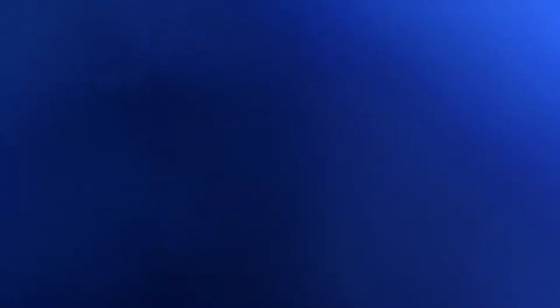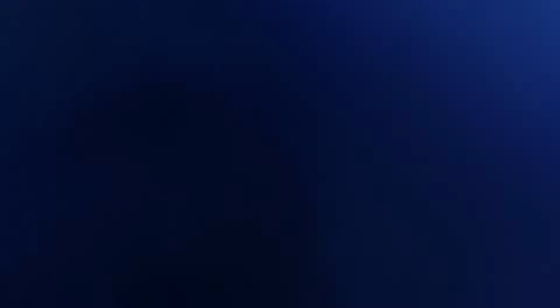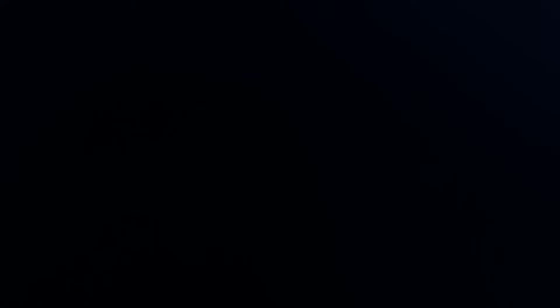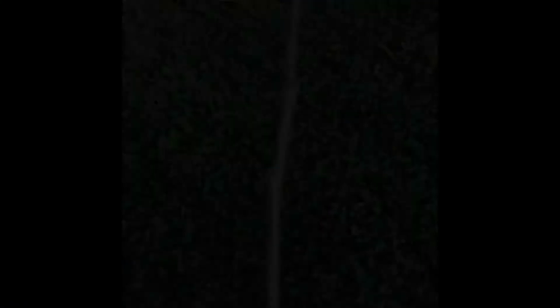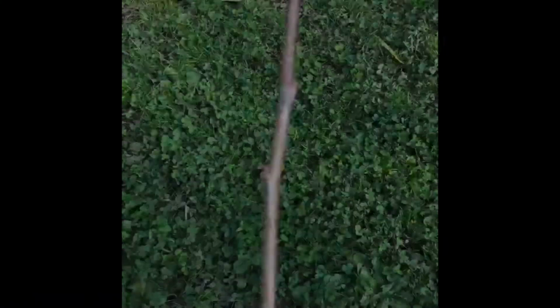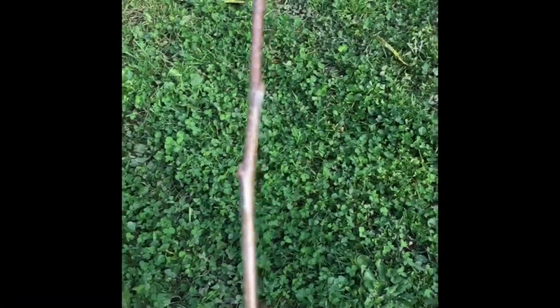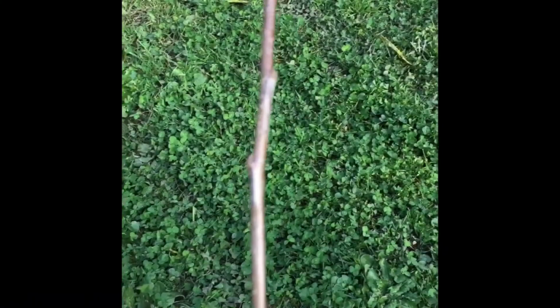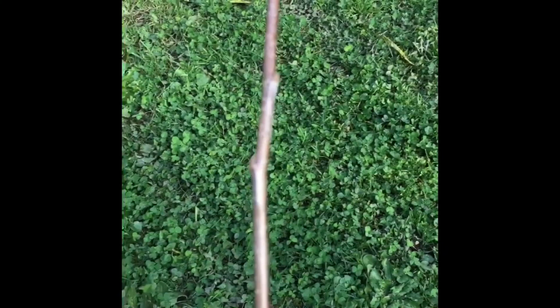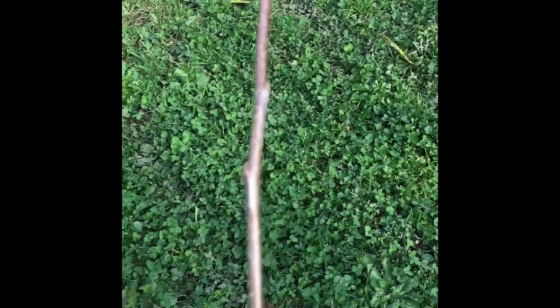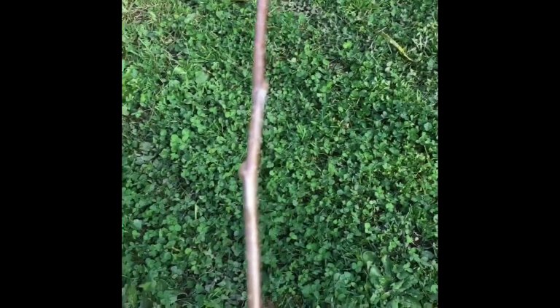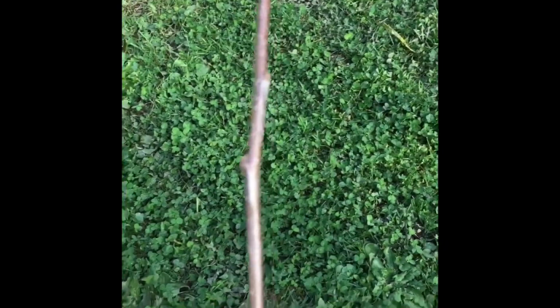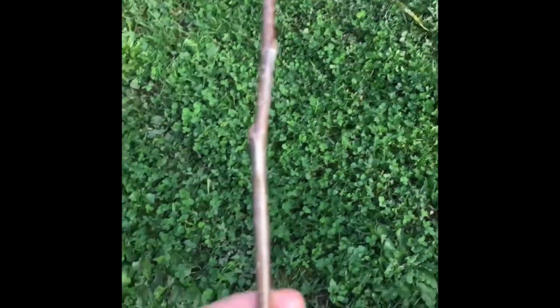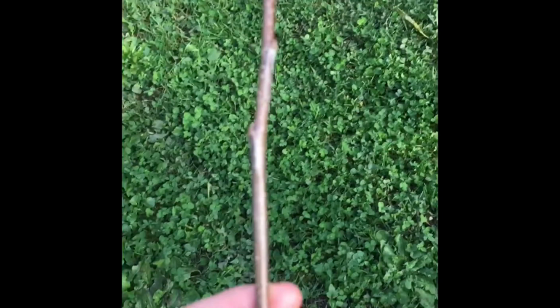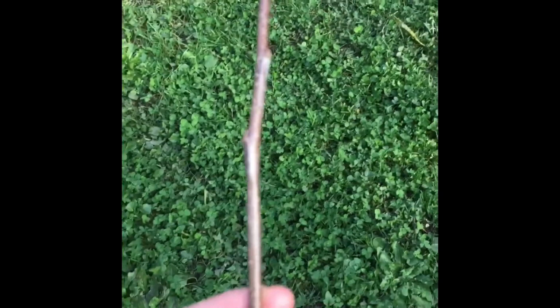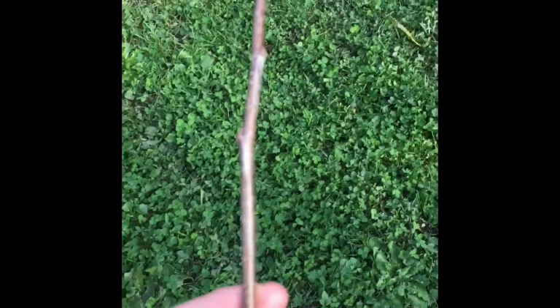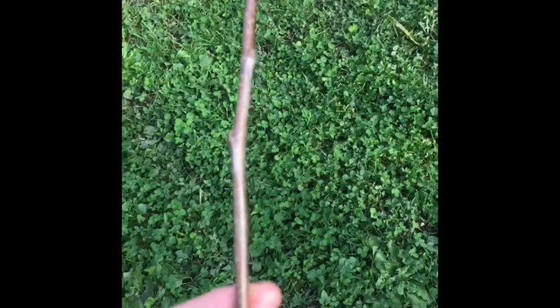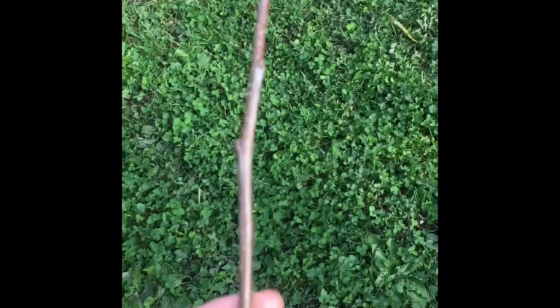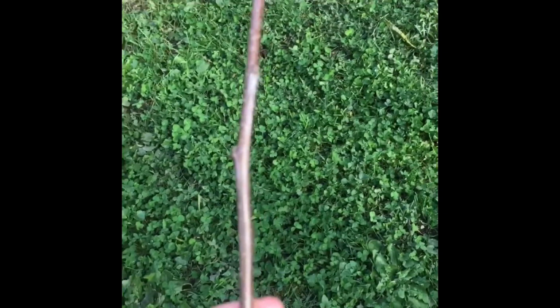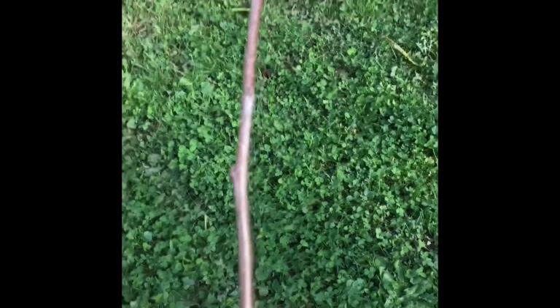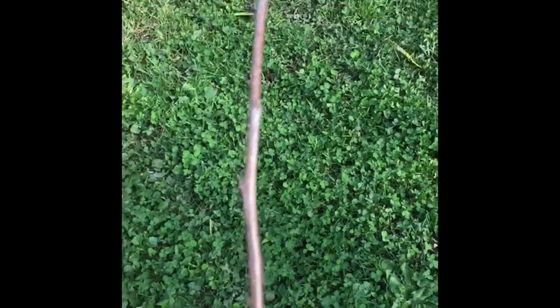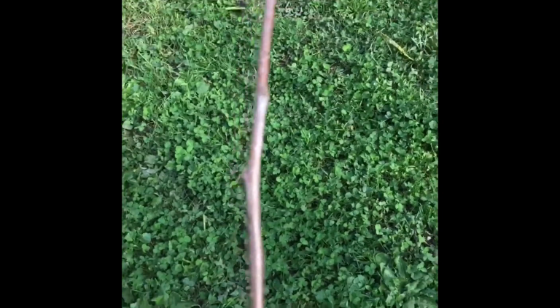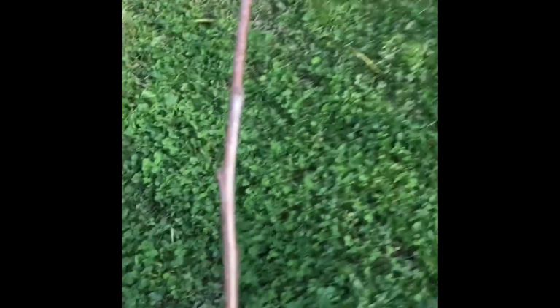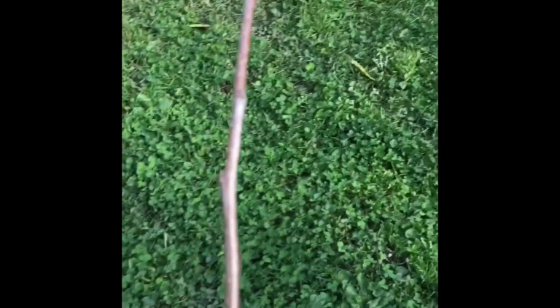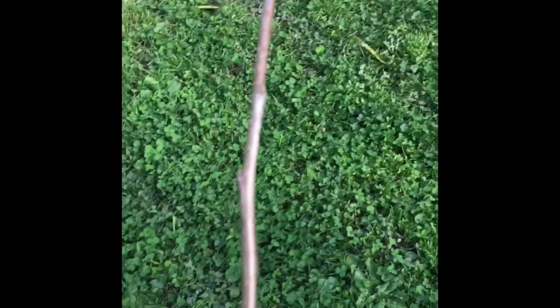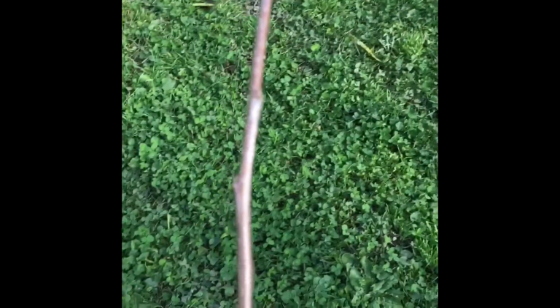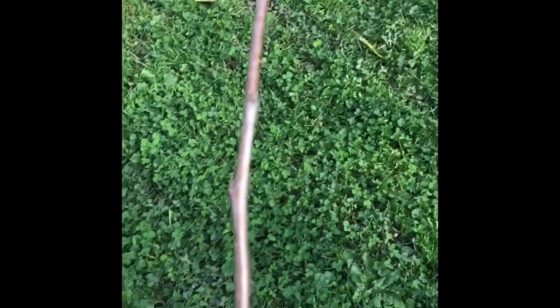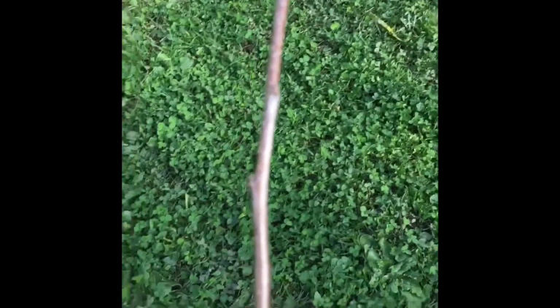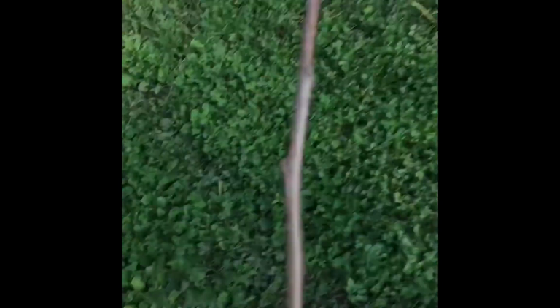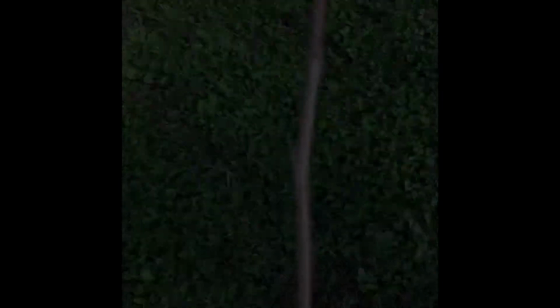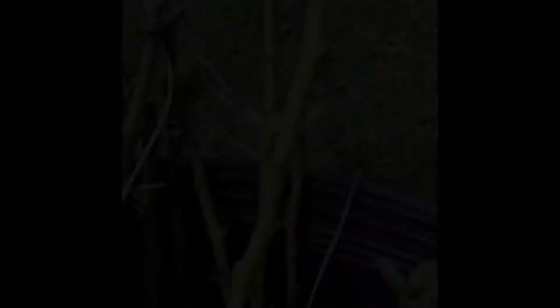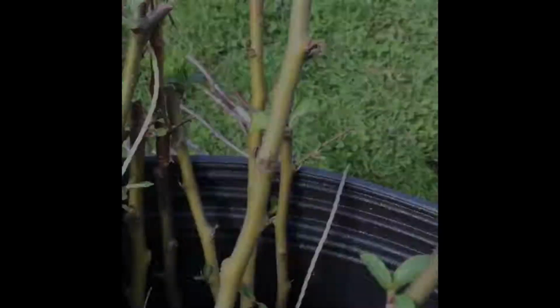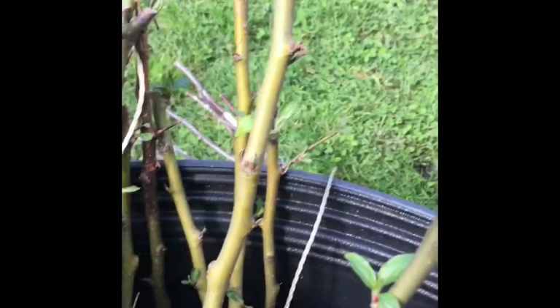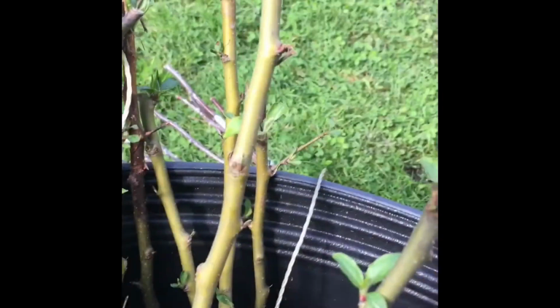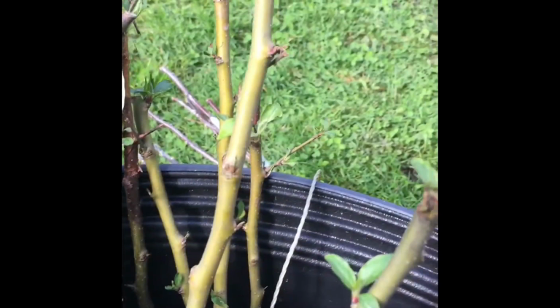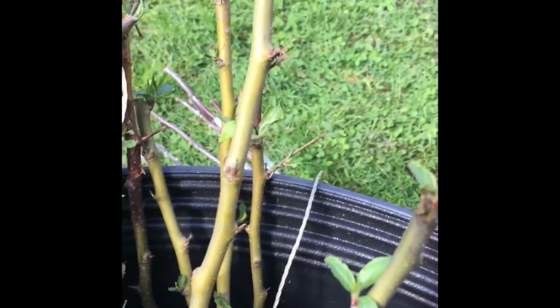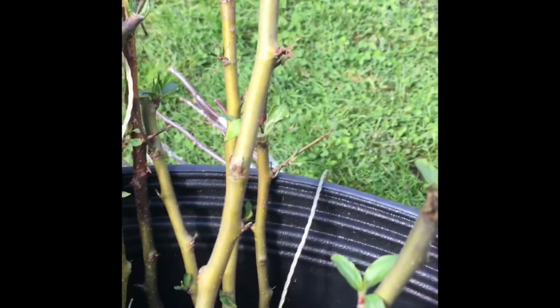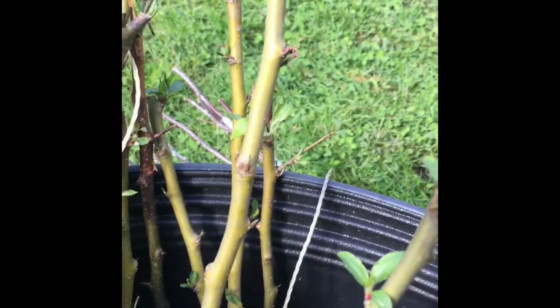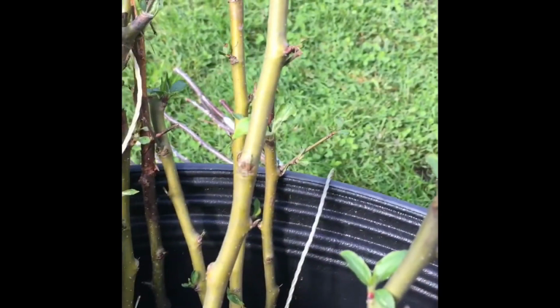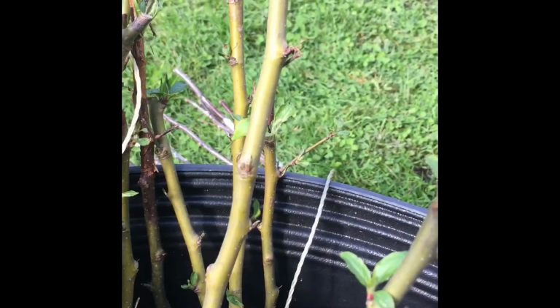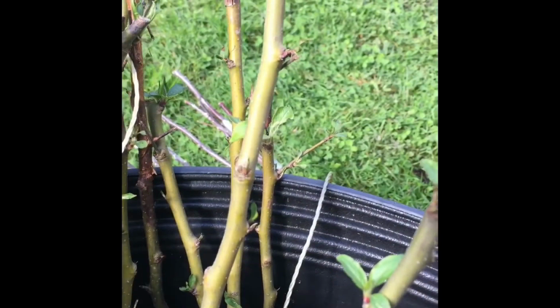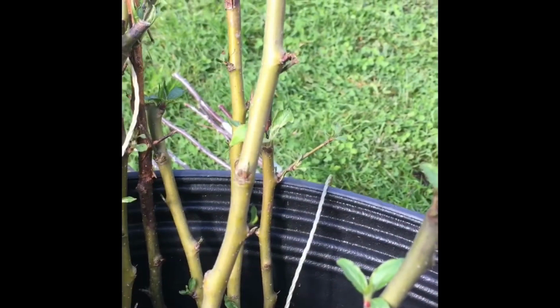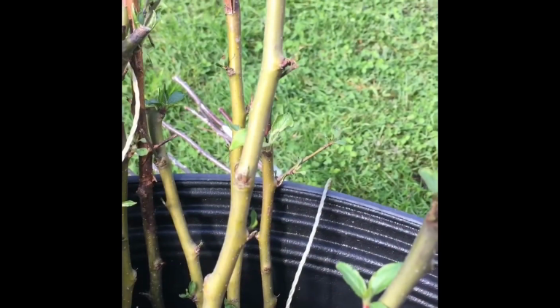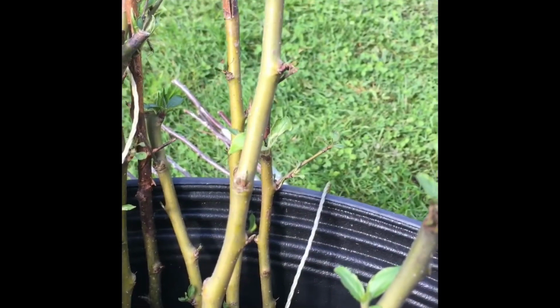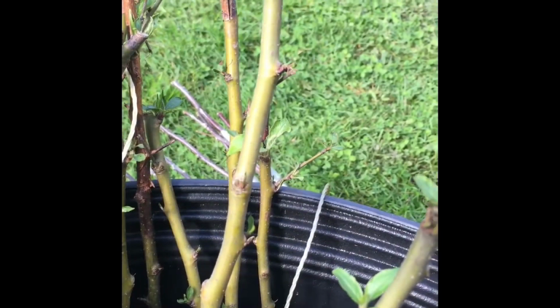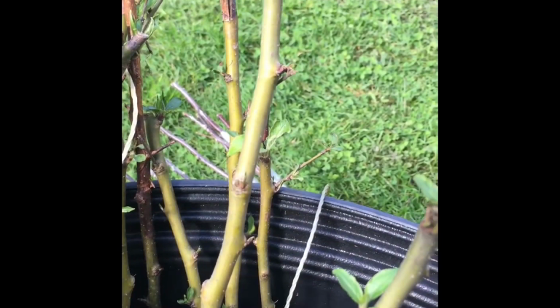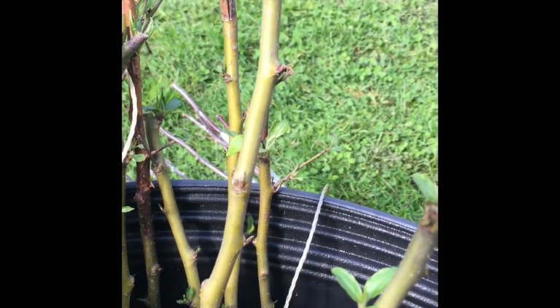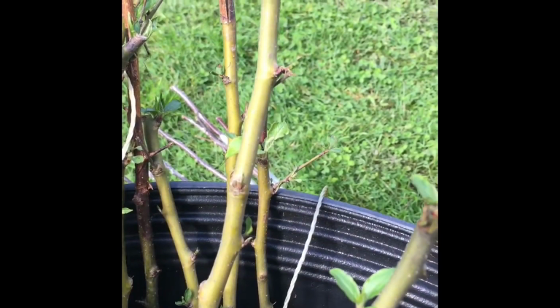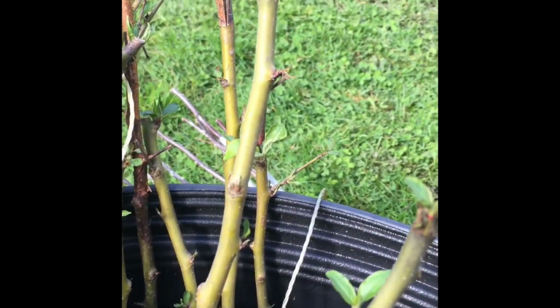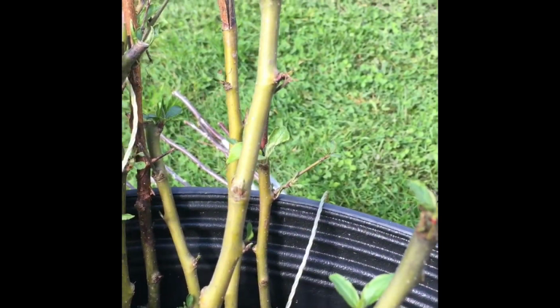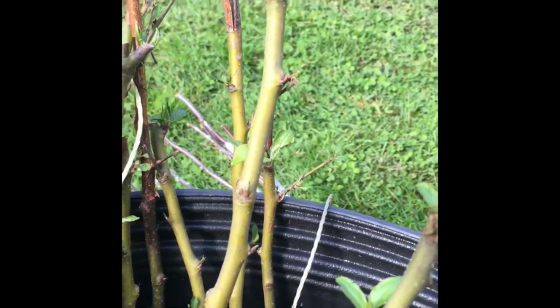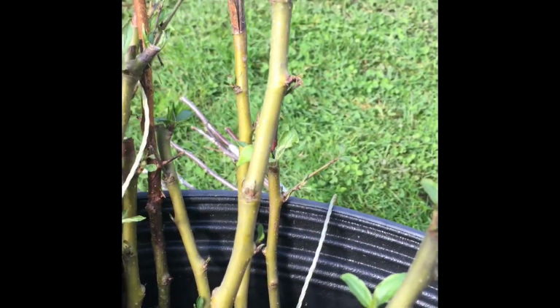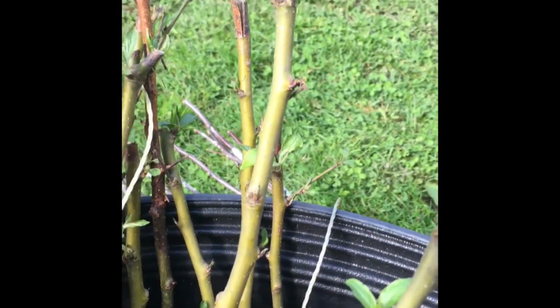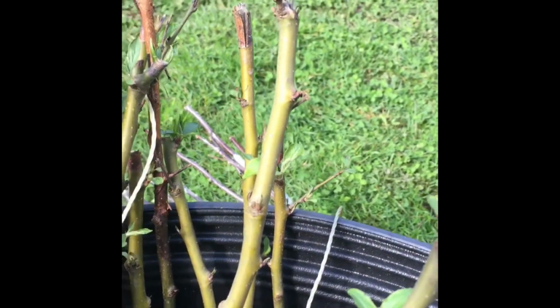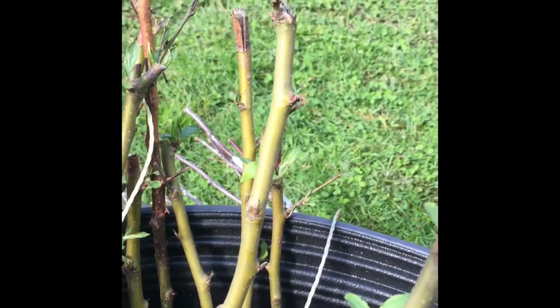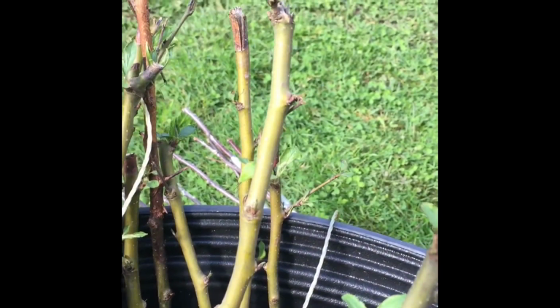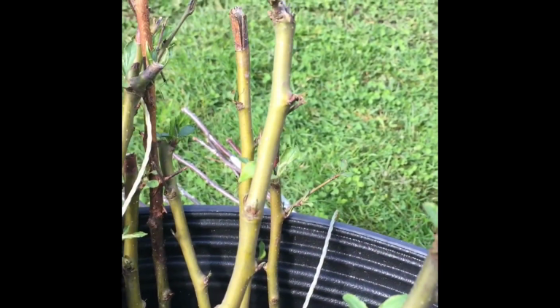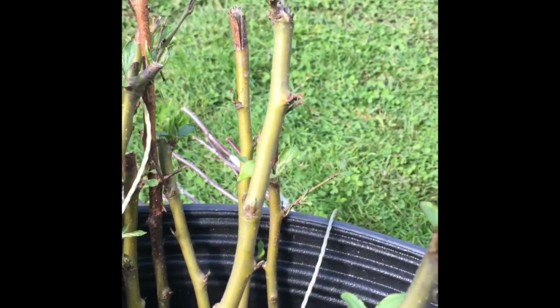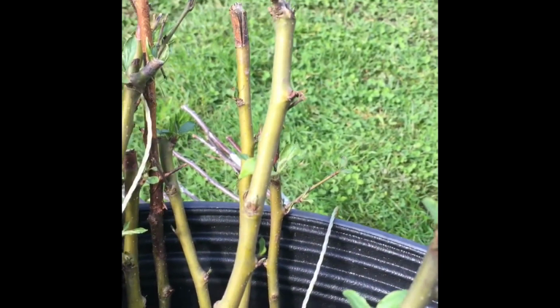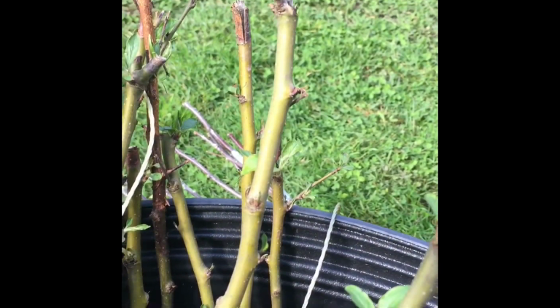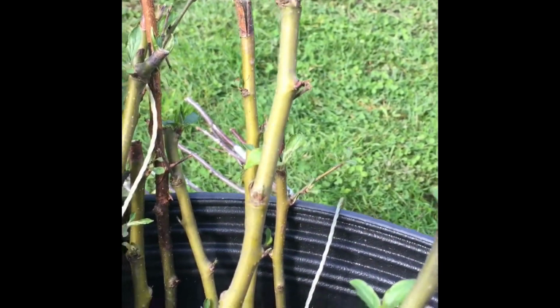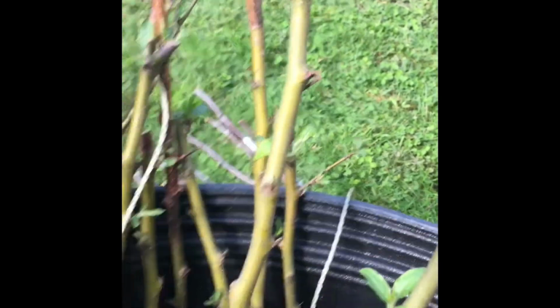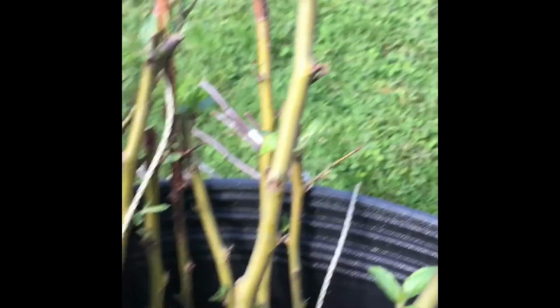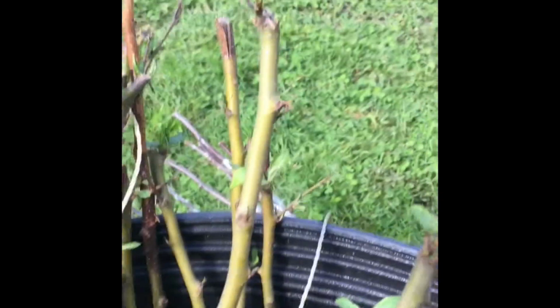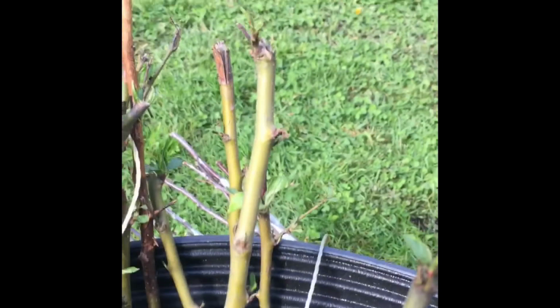This is our scion — it's Golden Russet. This is the rootstock we'll be using — it's Geneva 30.